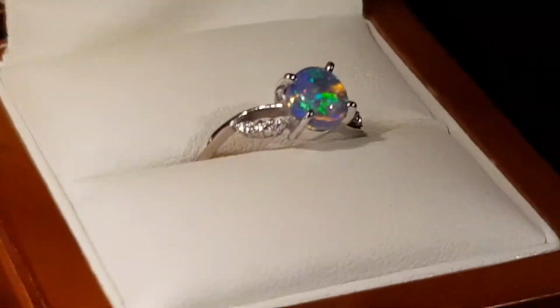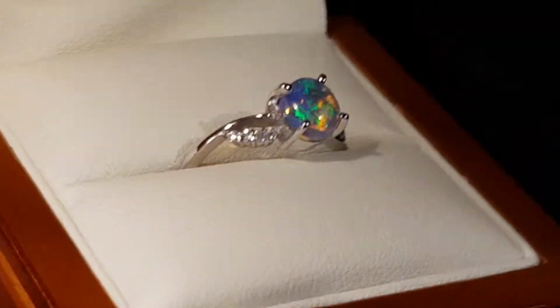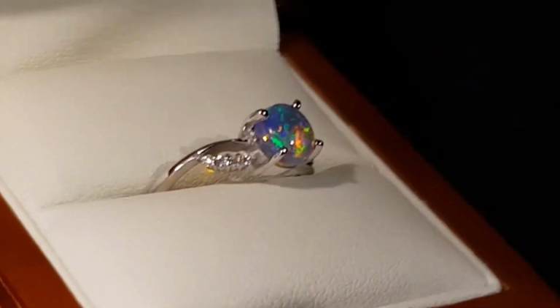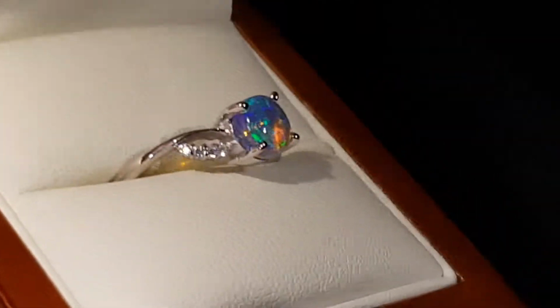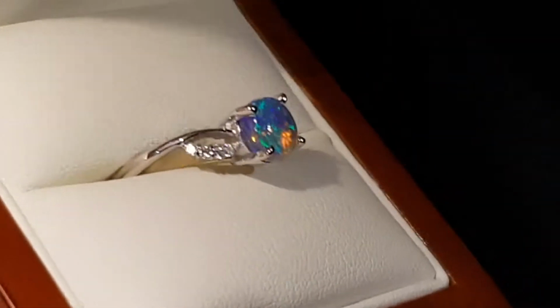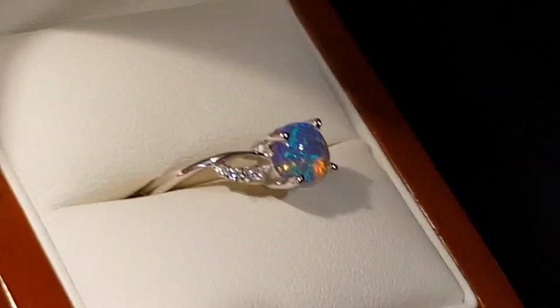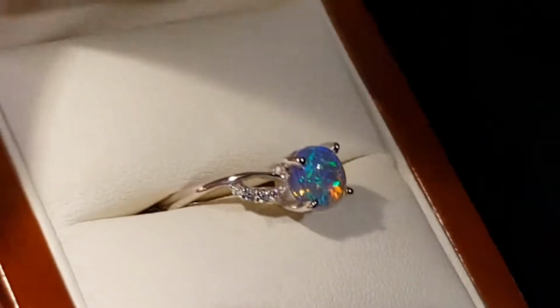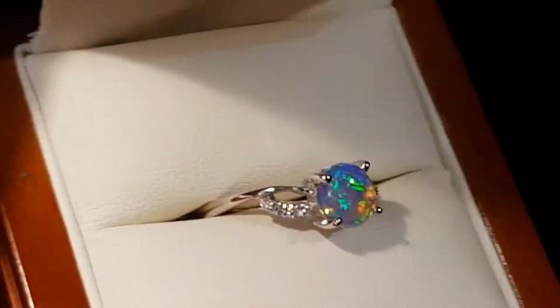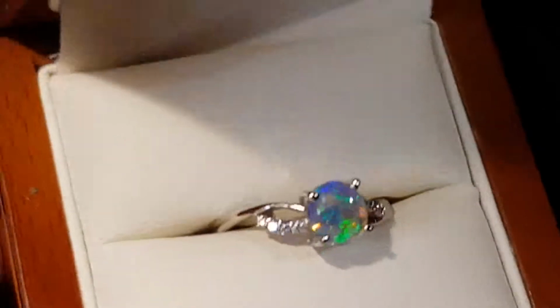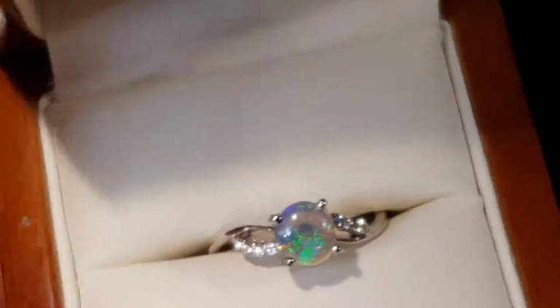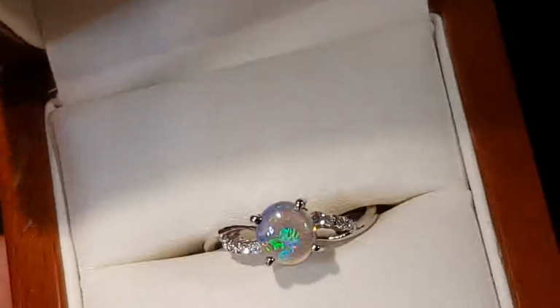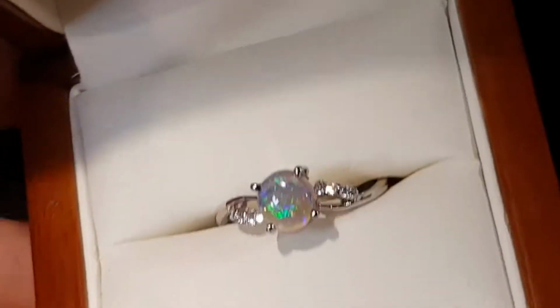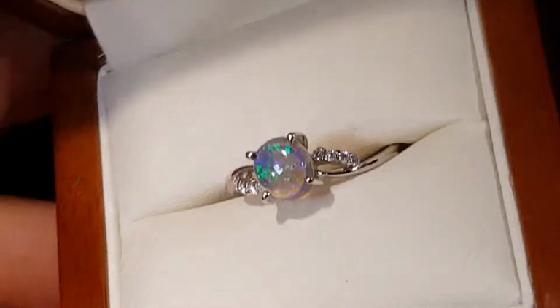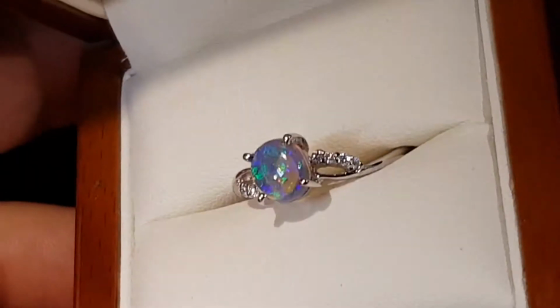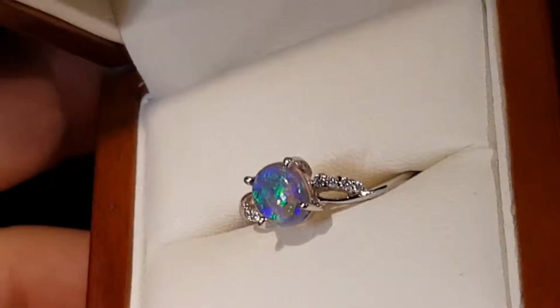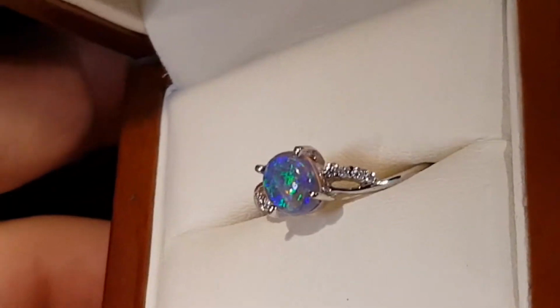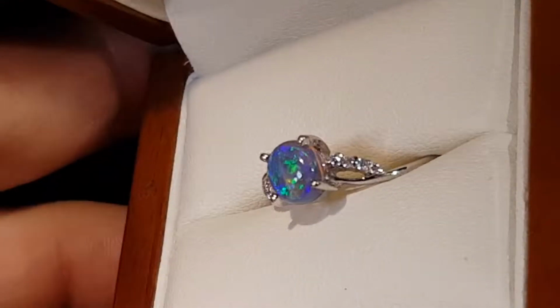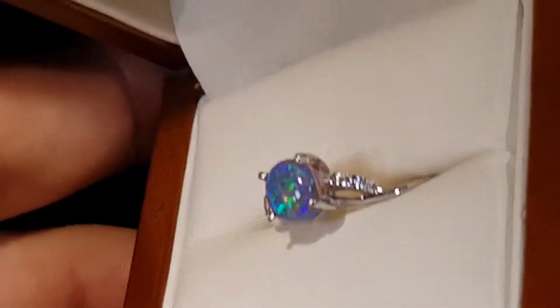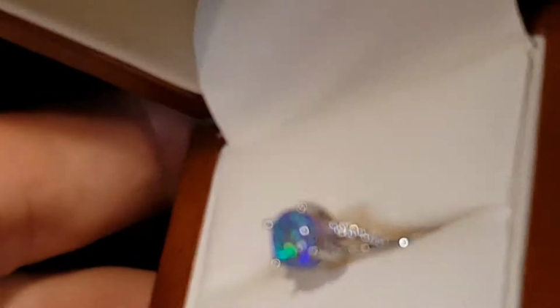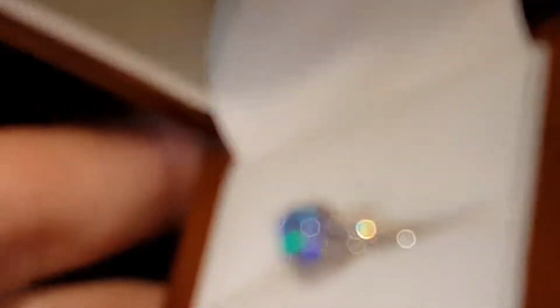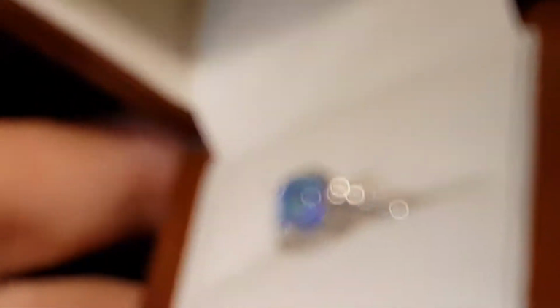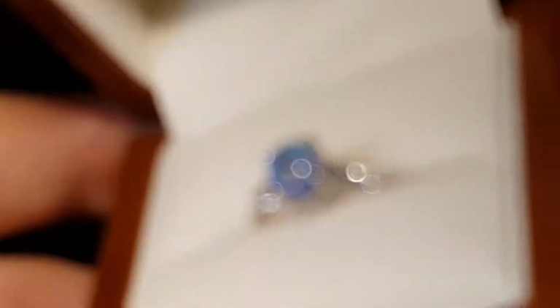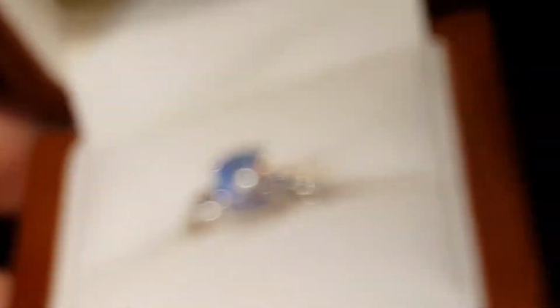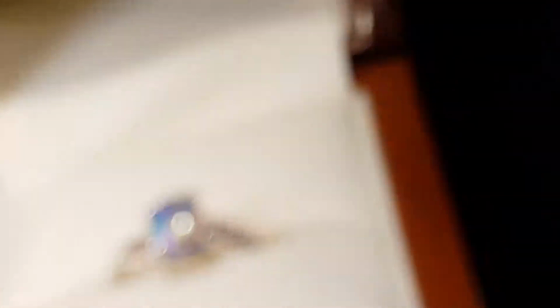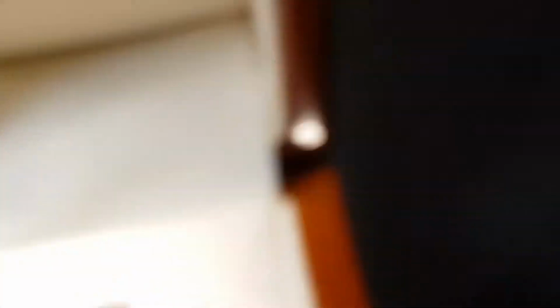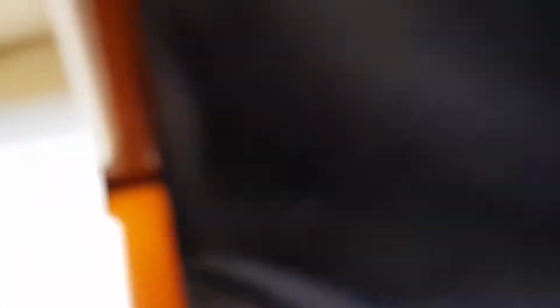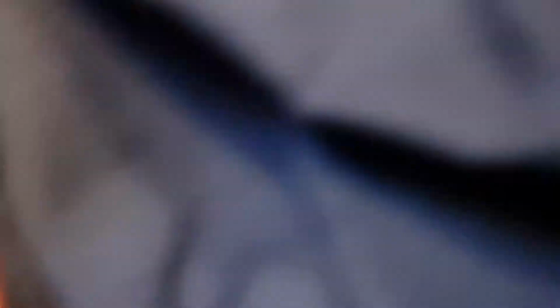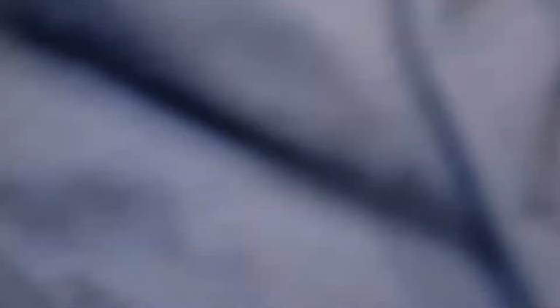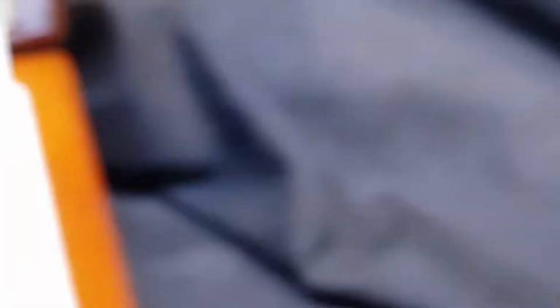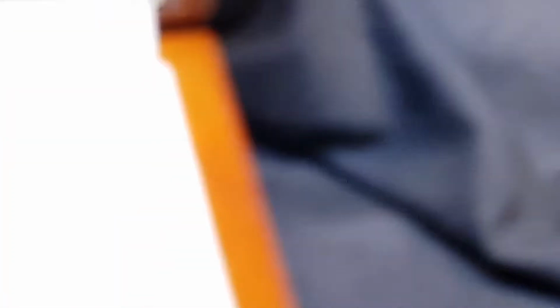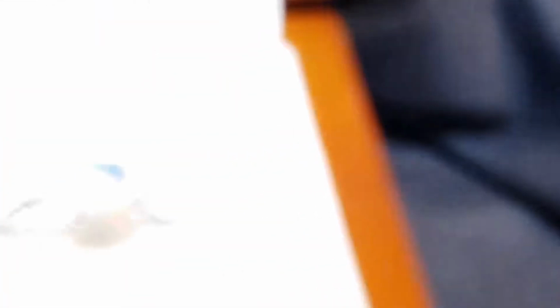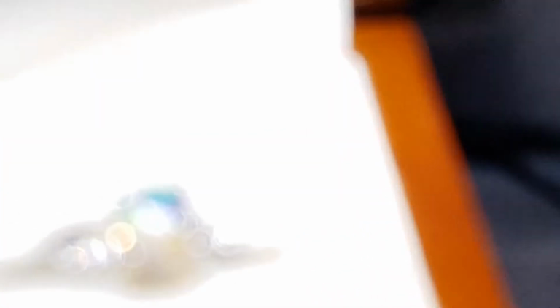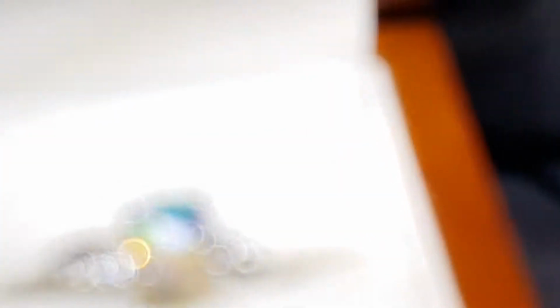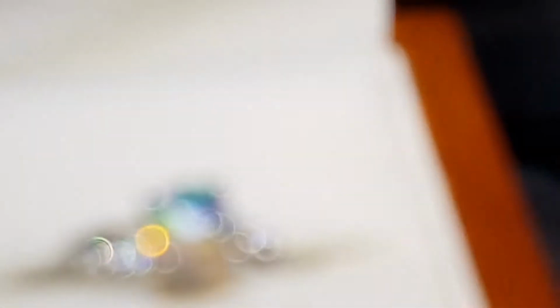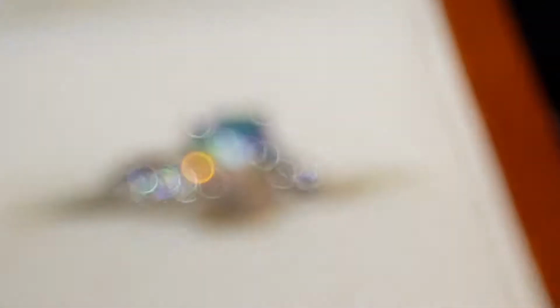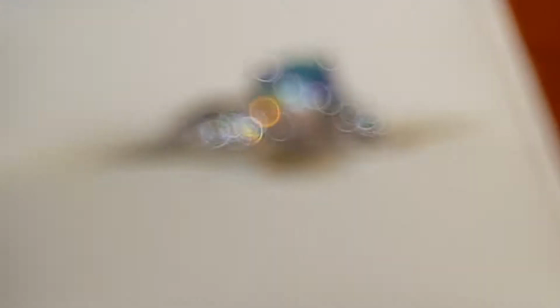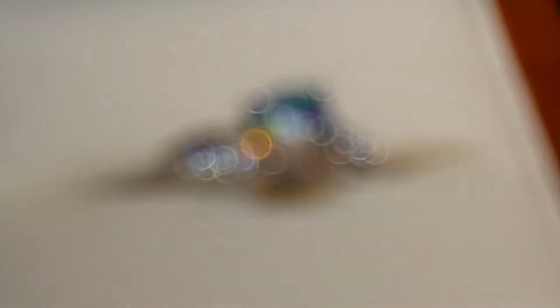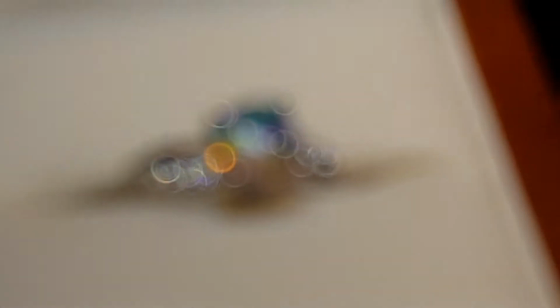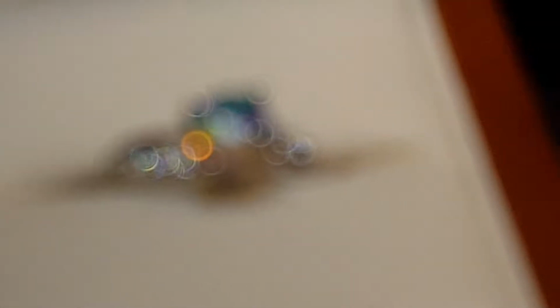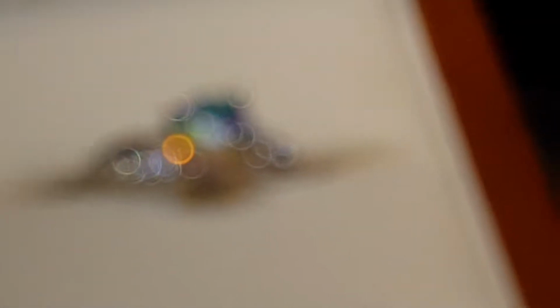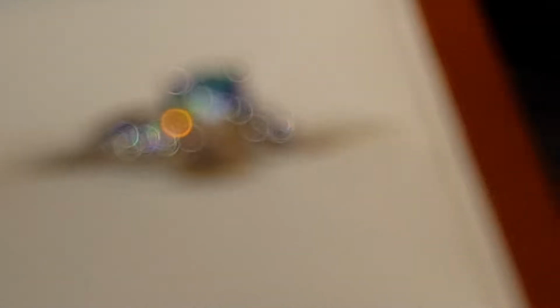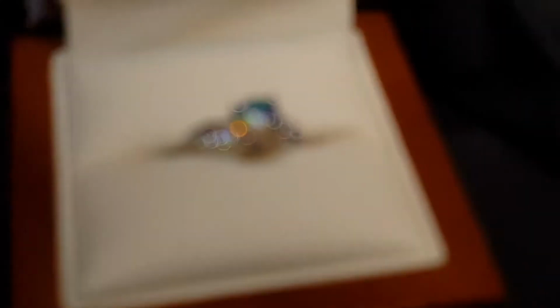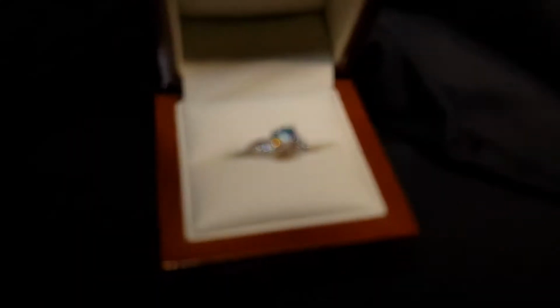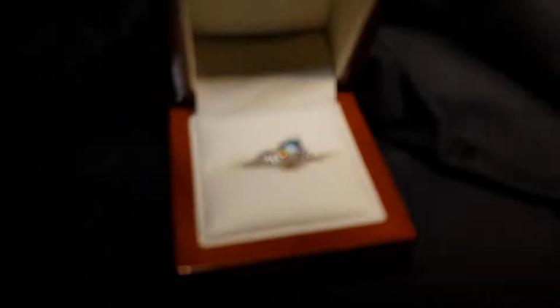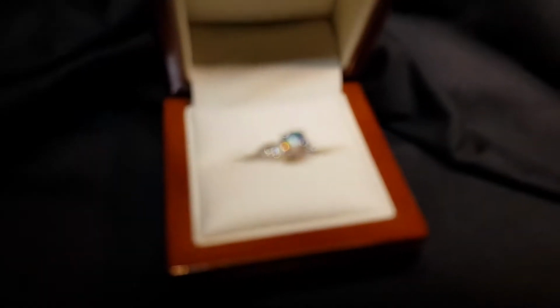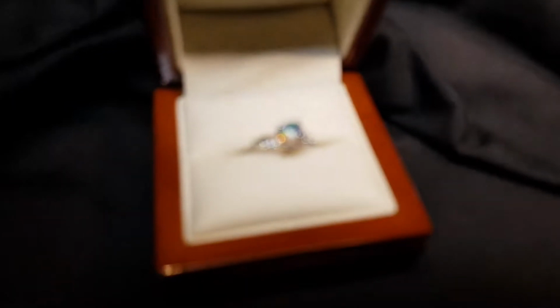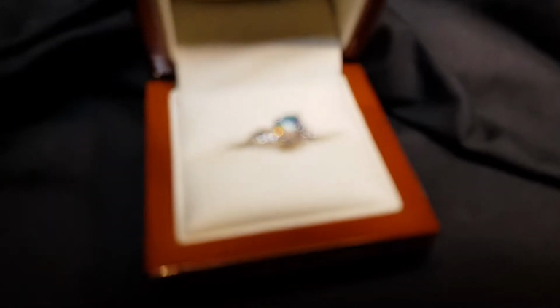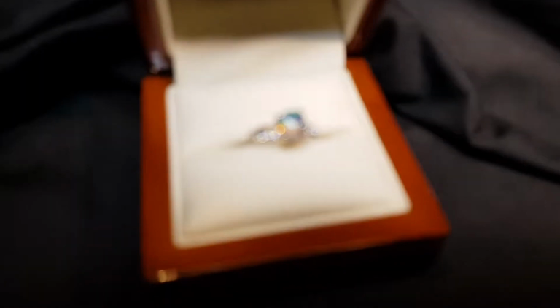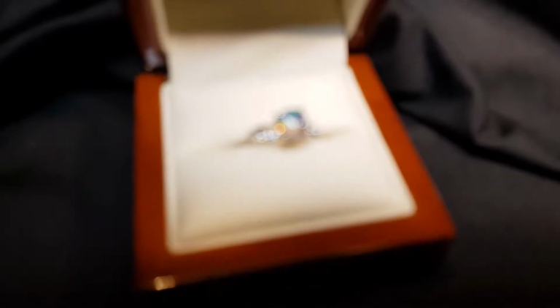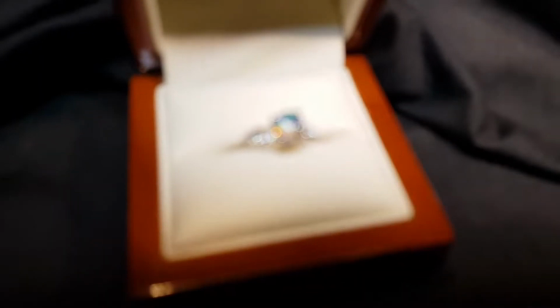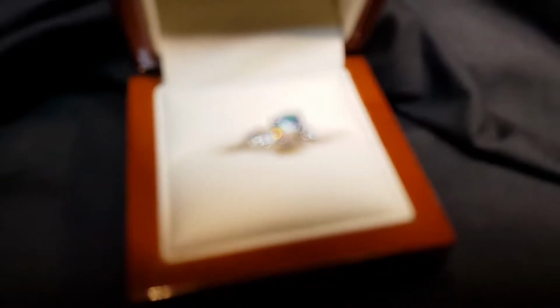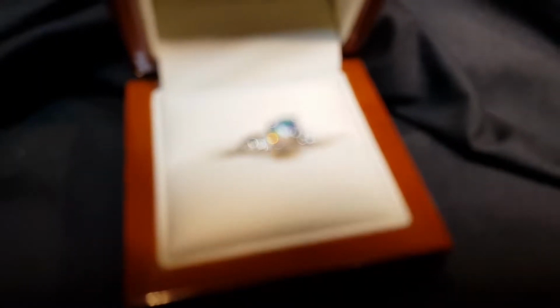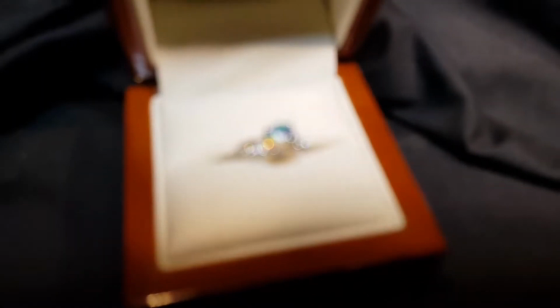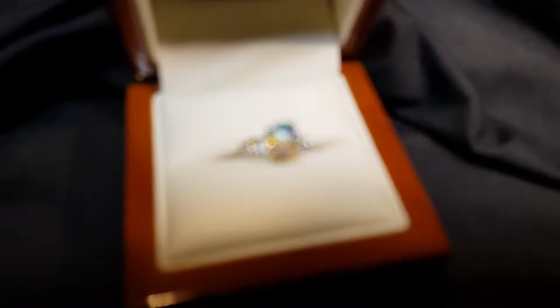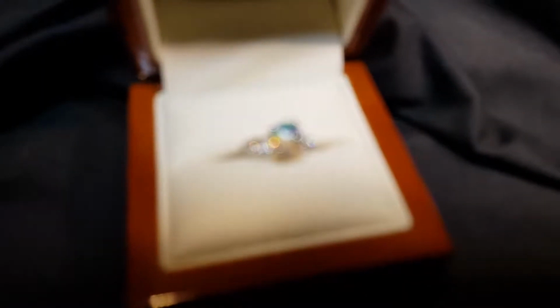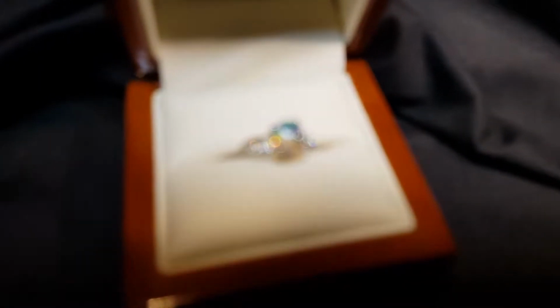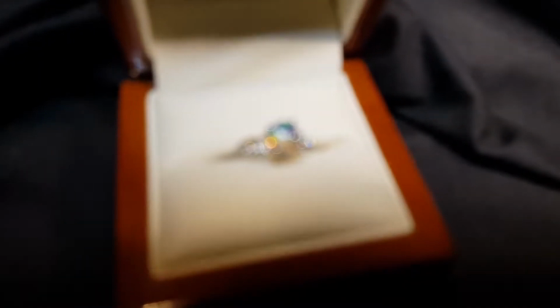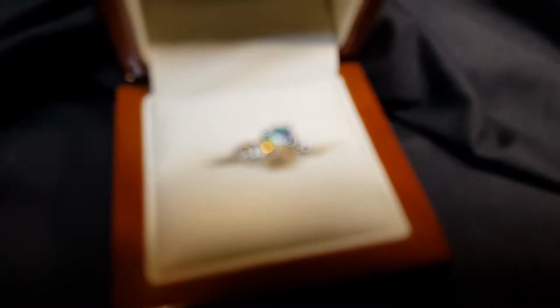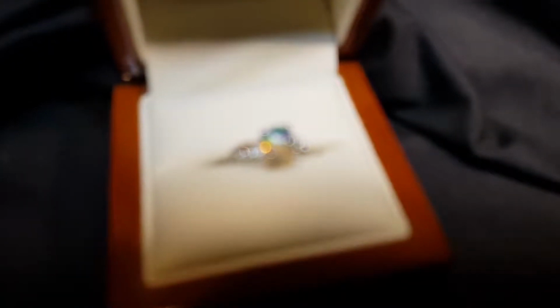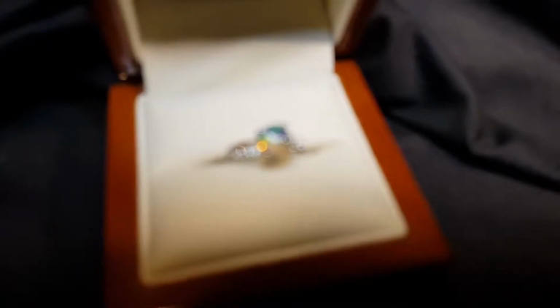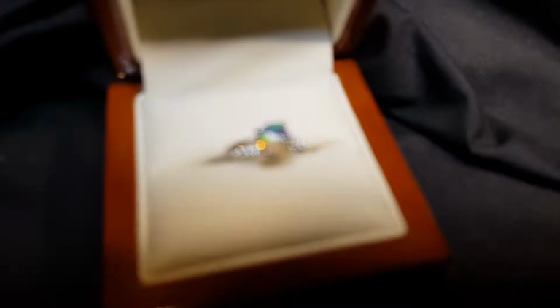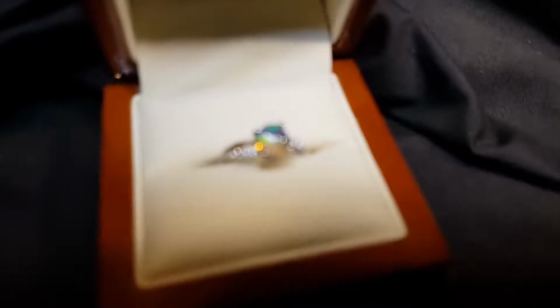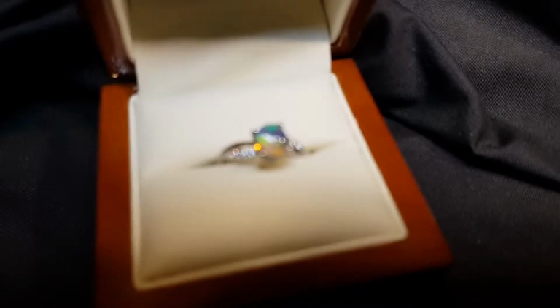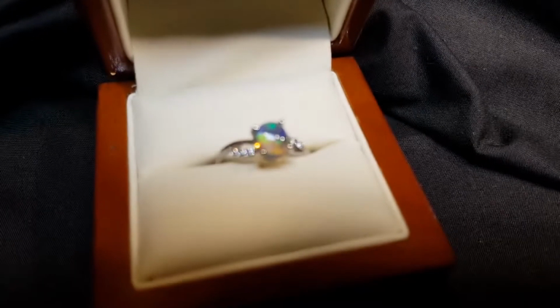But it's nothing compared to when you actually get it in the sunlight. This type of opal would just be outstanding in the sunlight because it just bounces around so much.